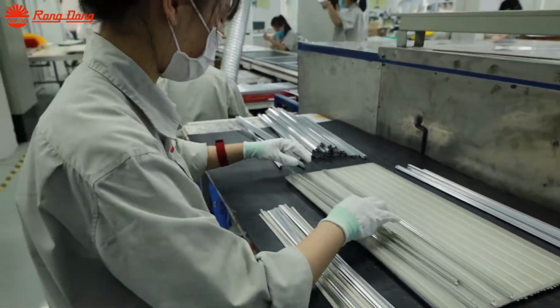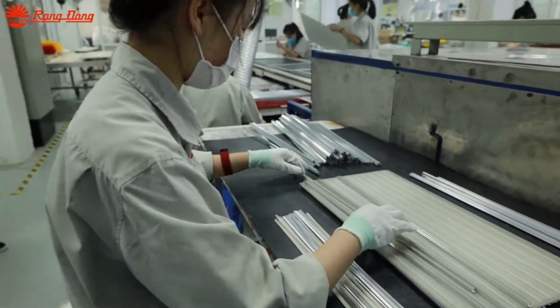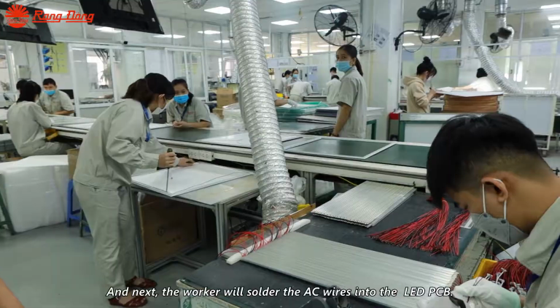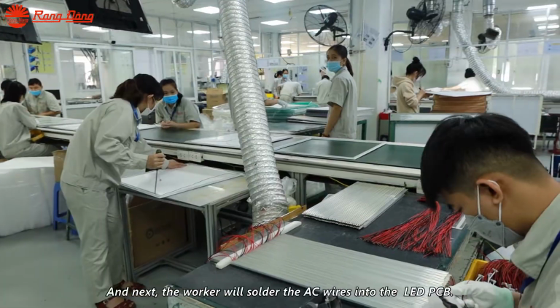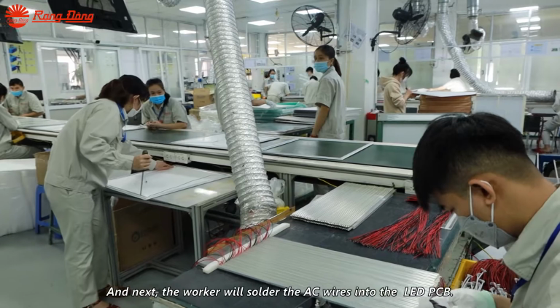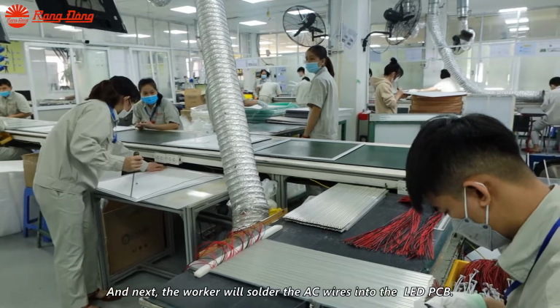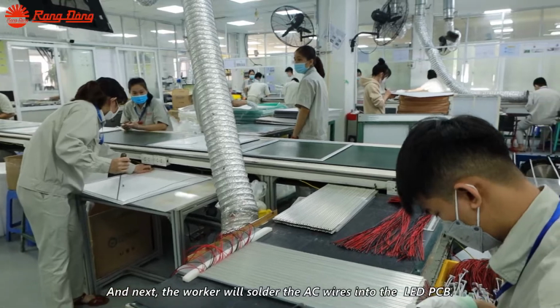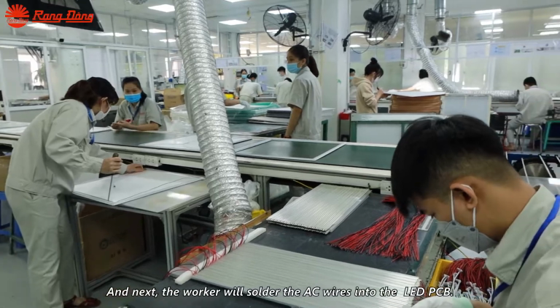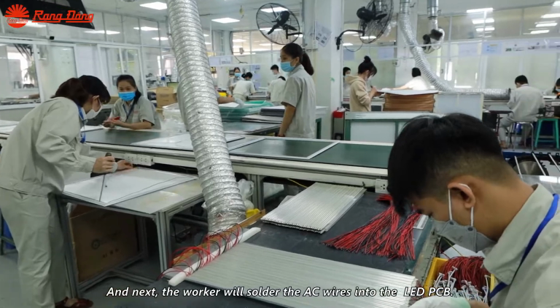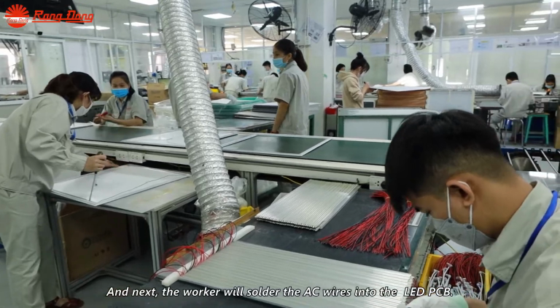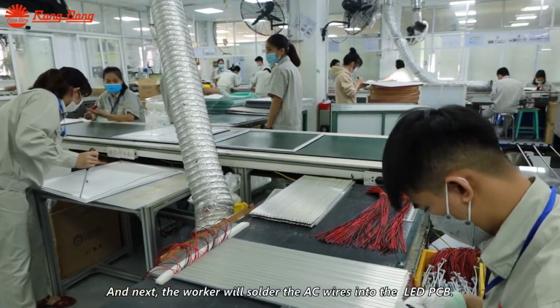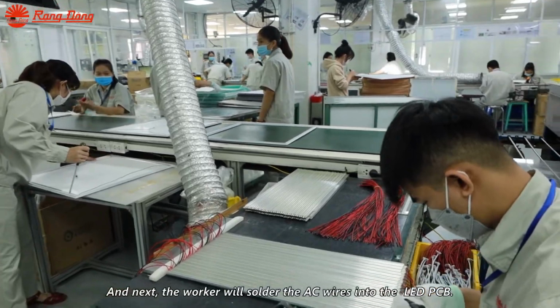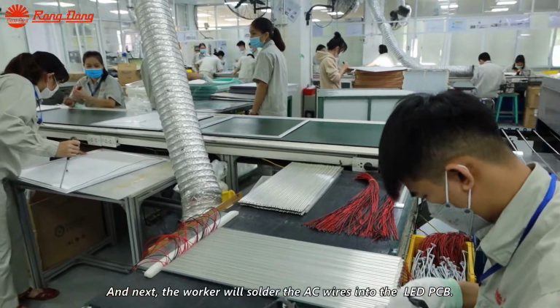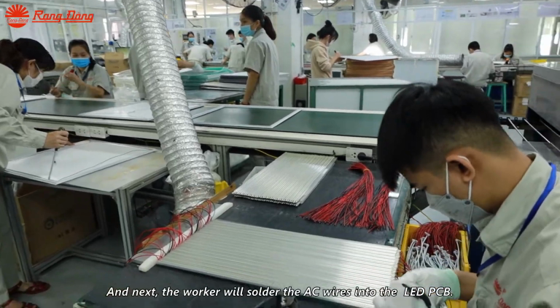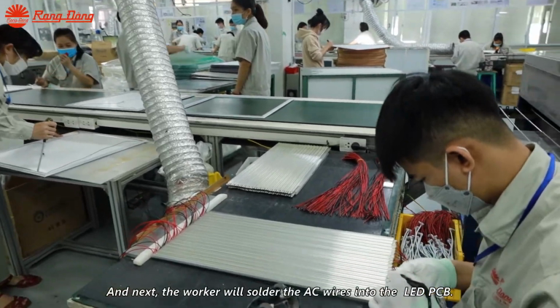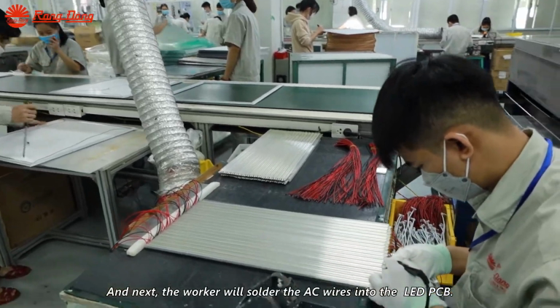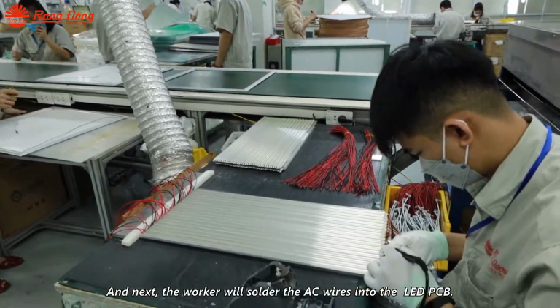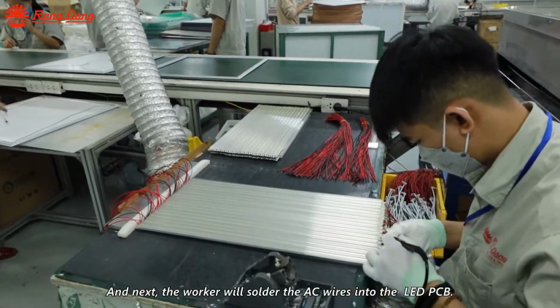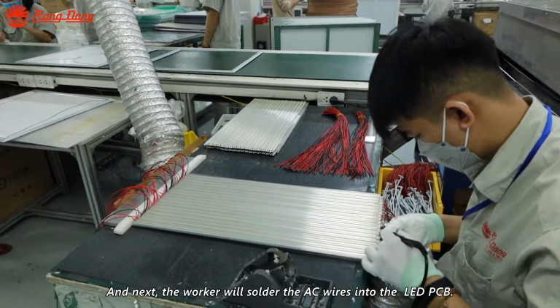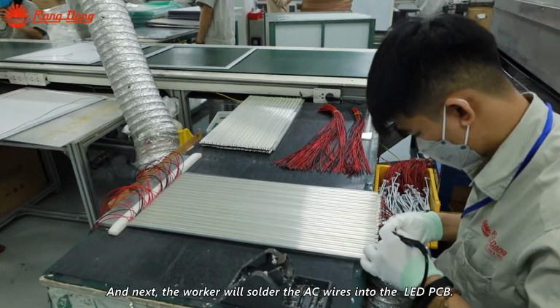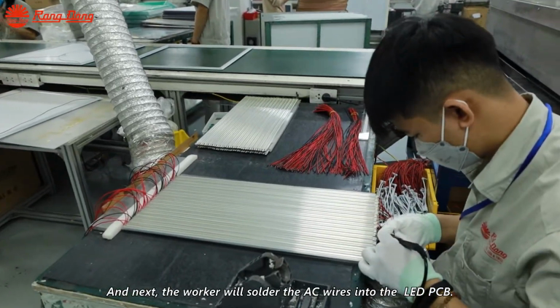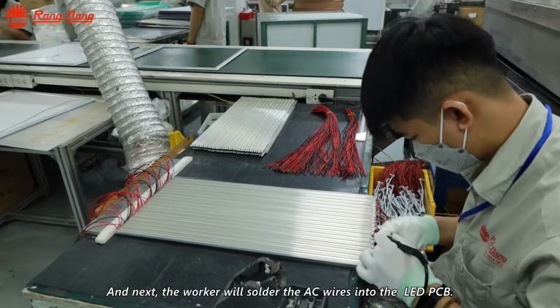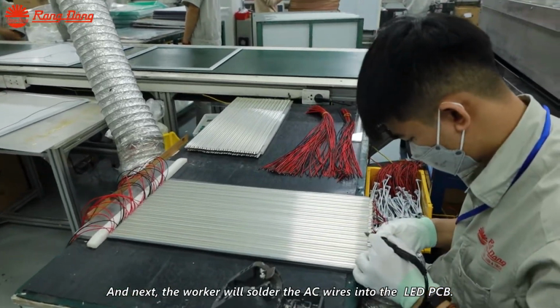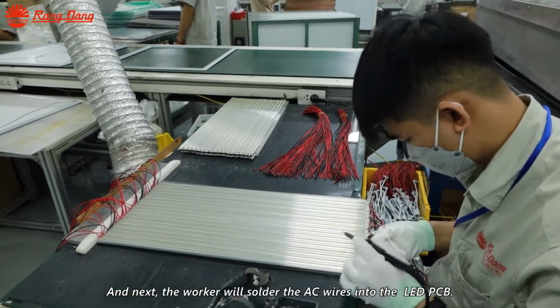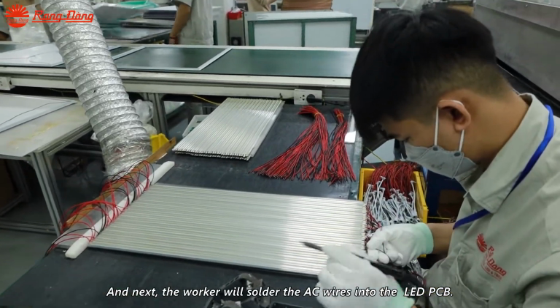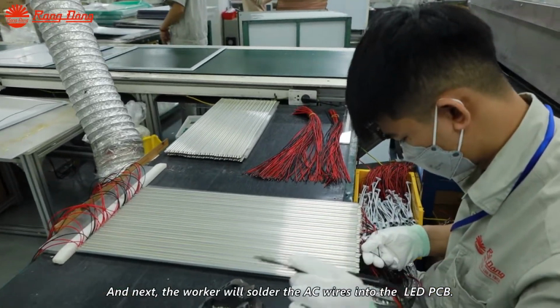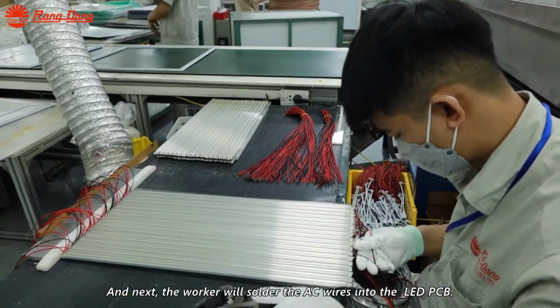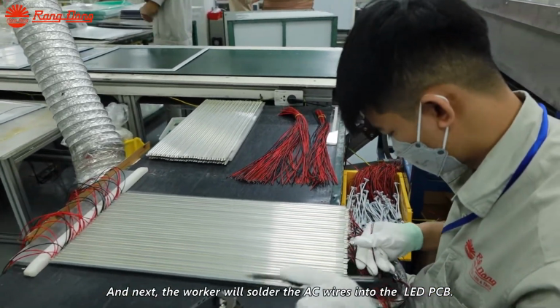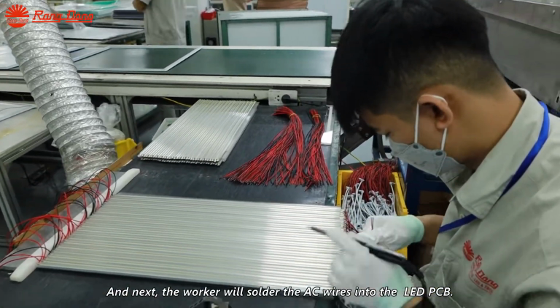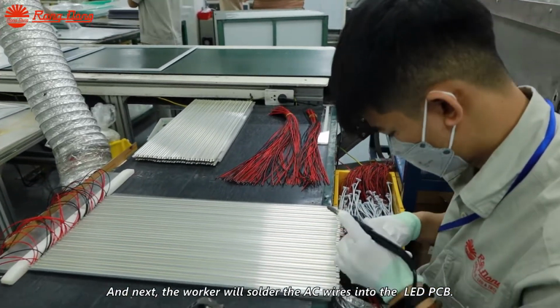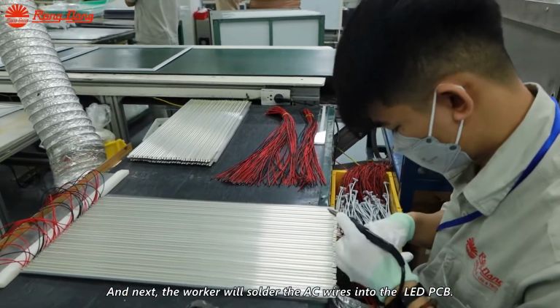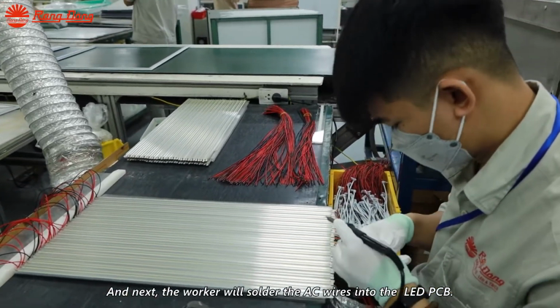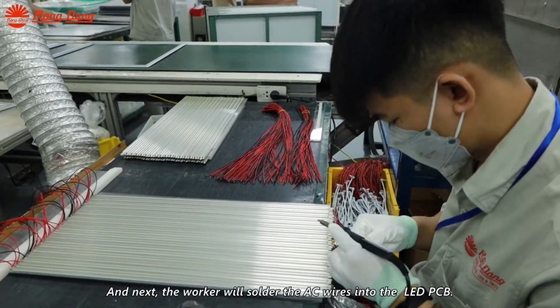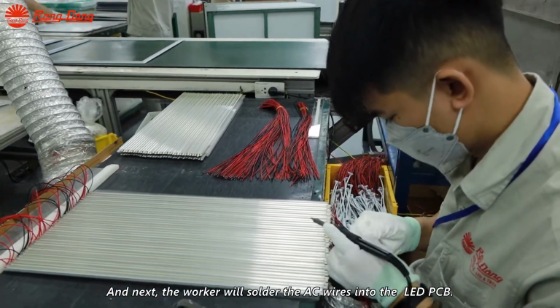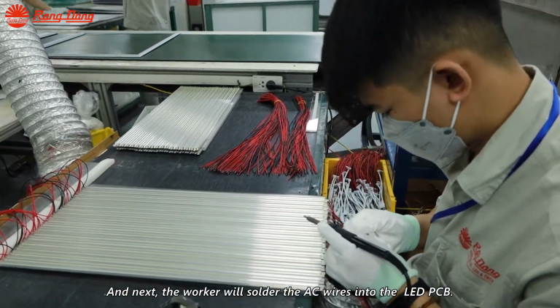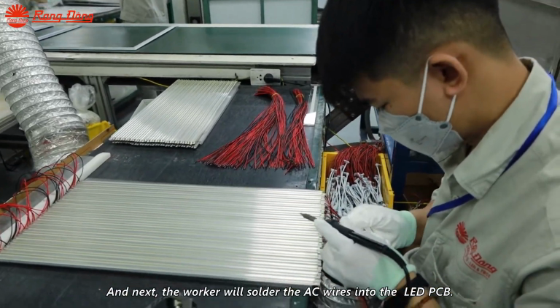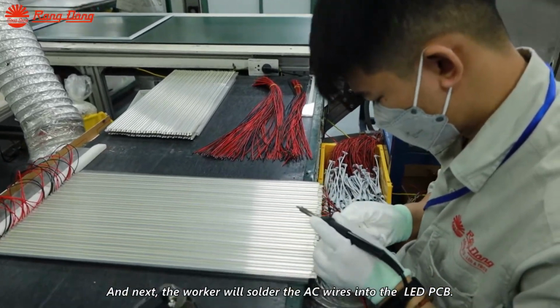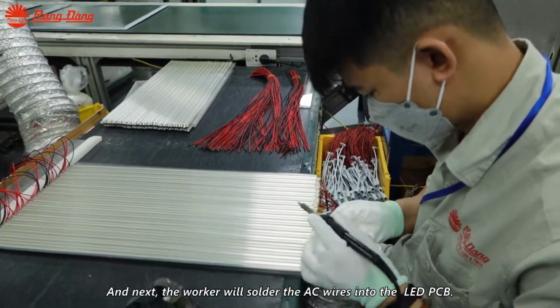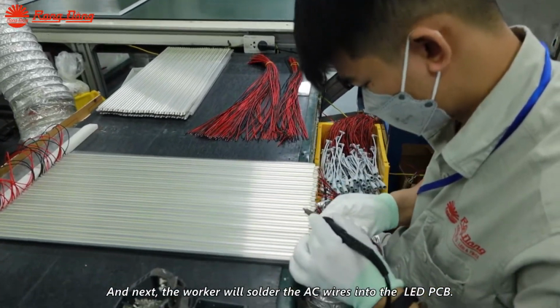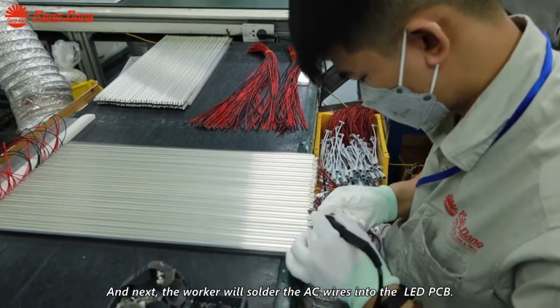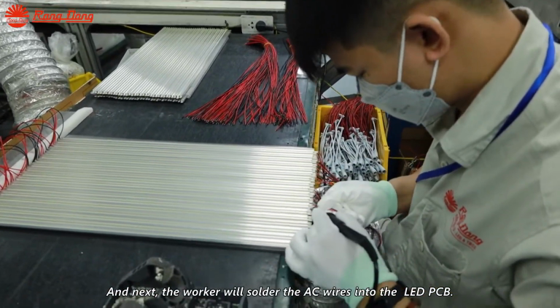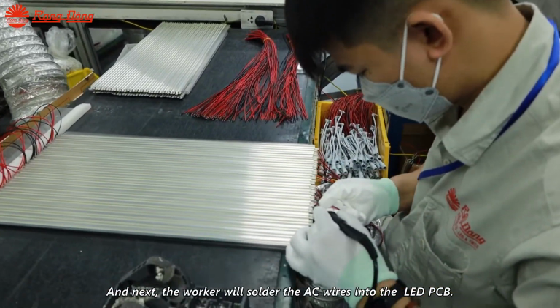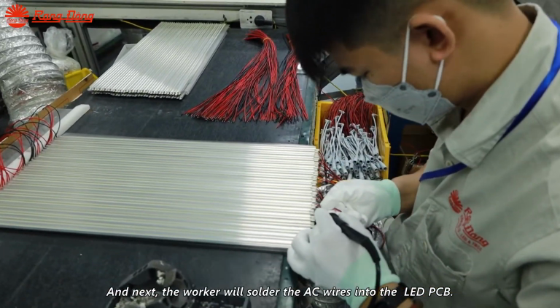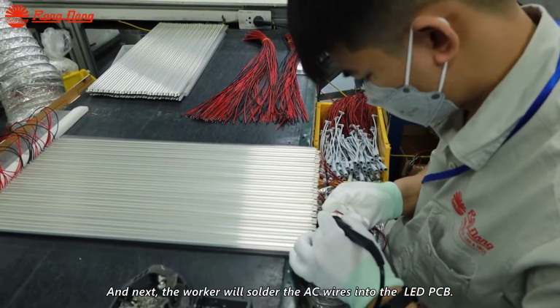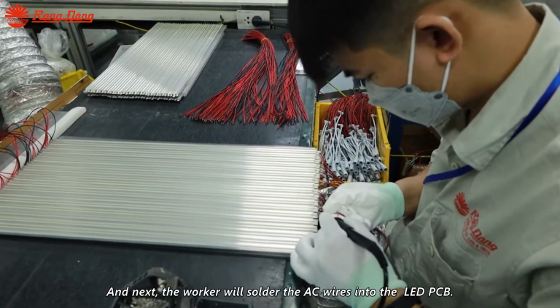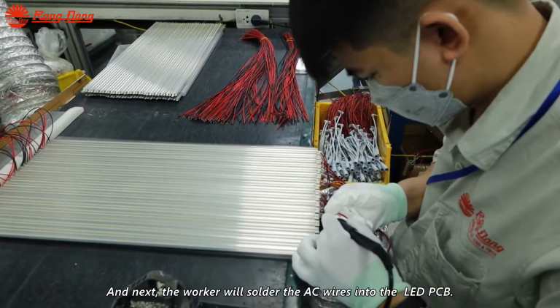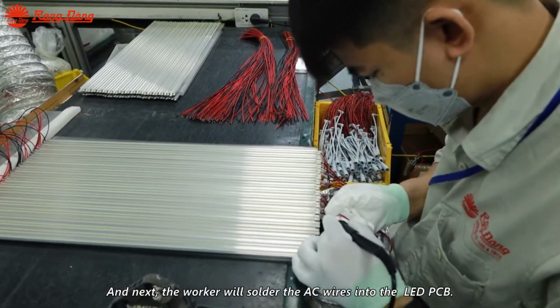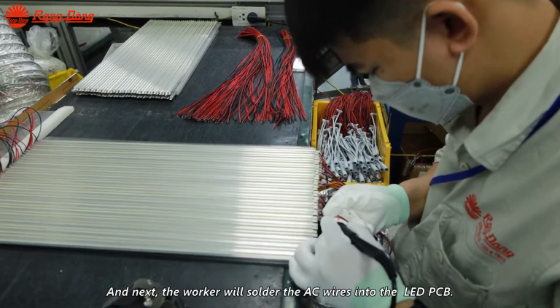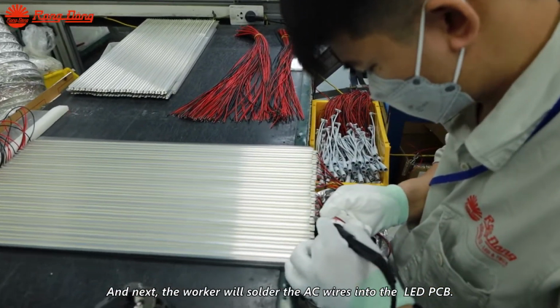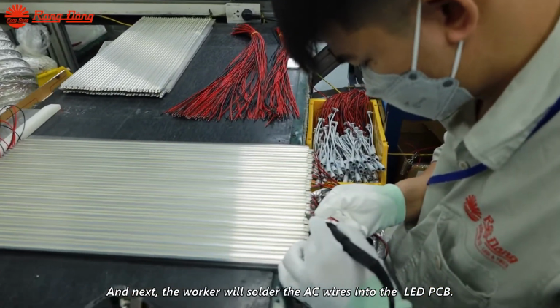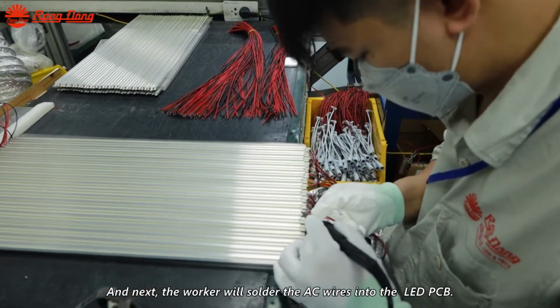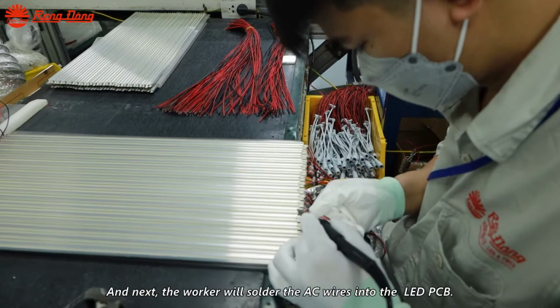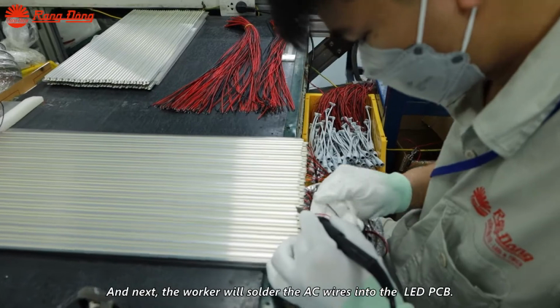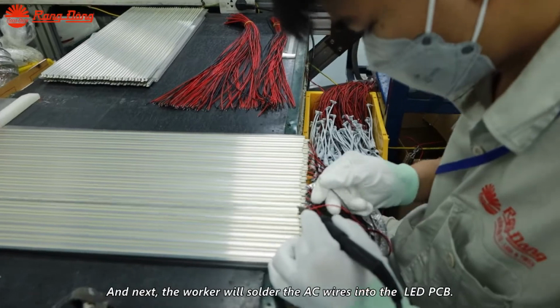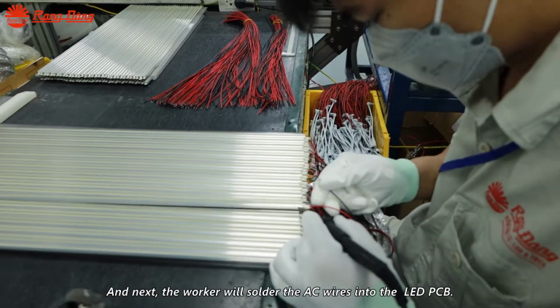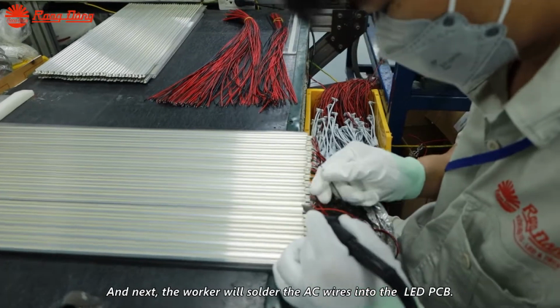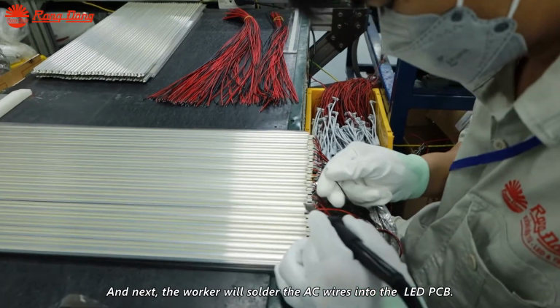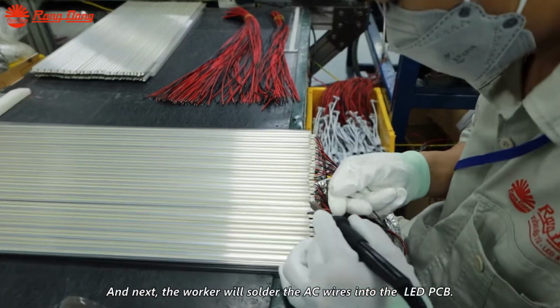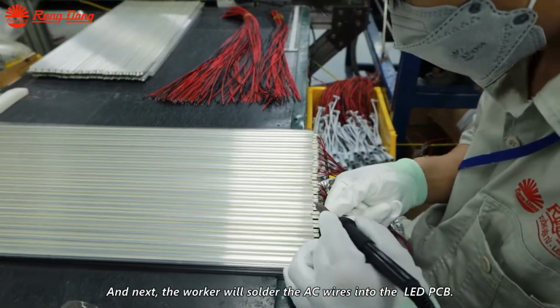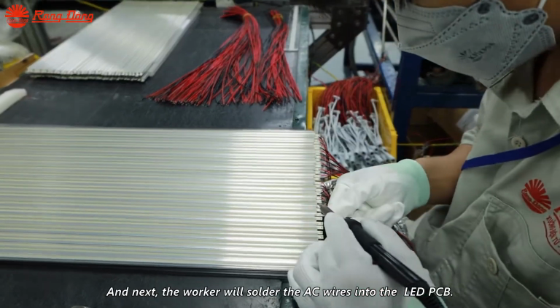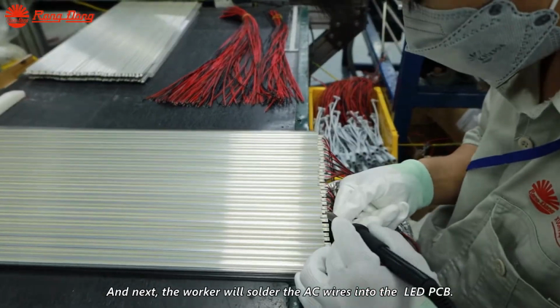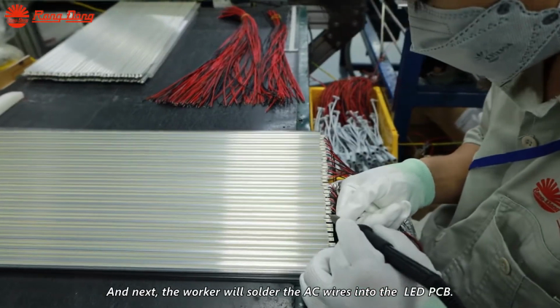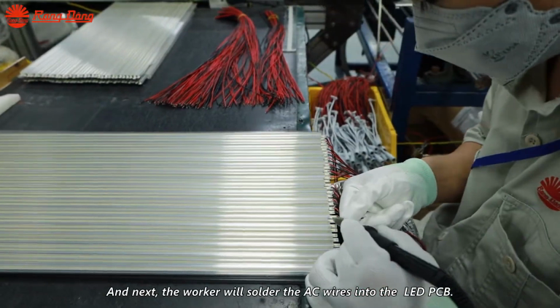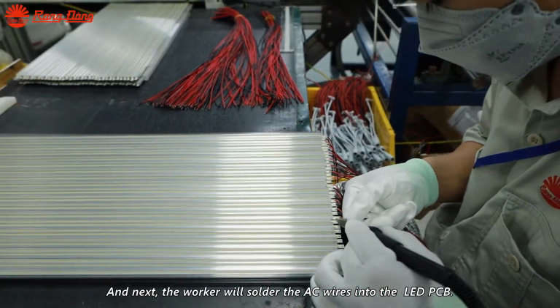Next, the worker will solder the AC wire into the LED PCB.